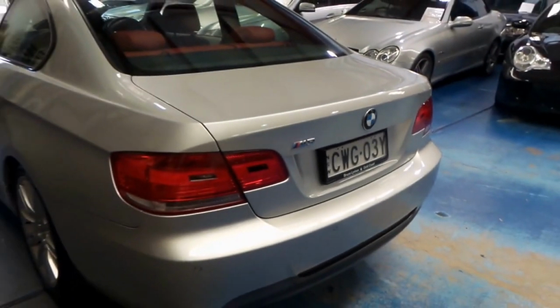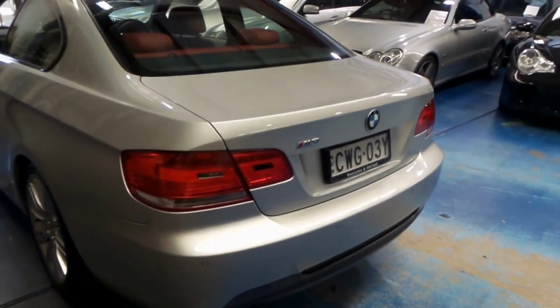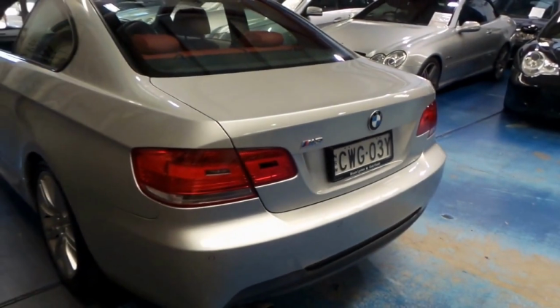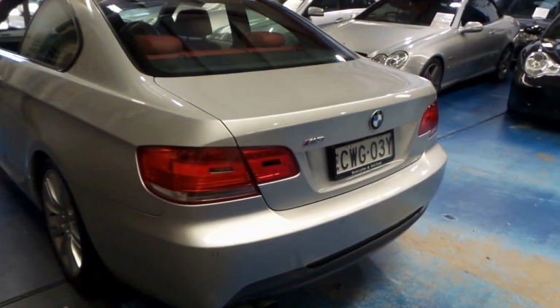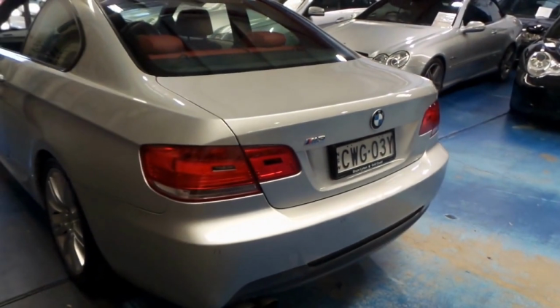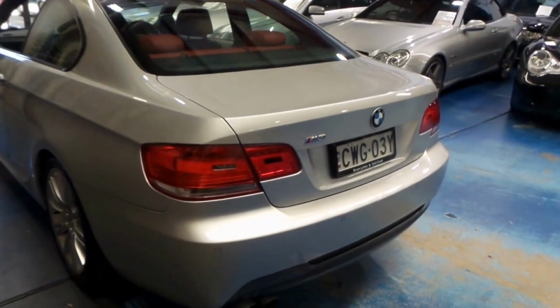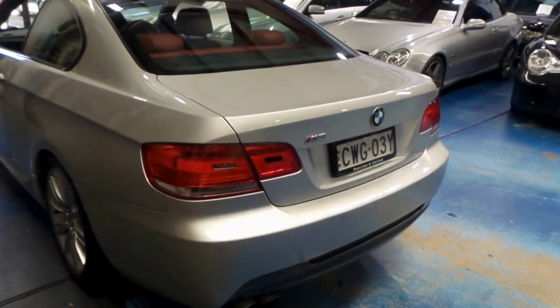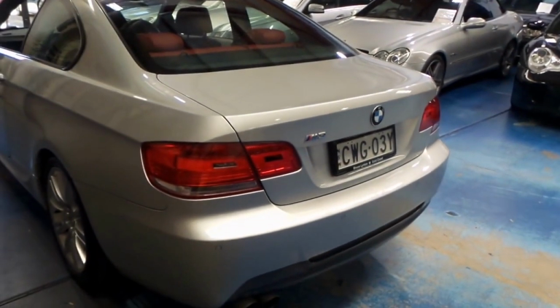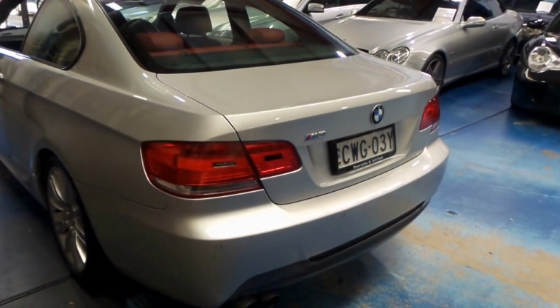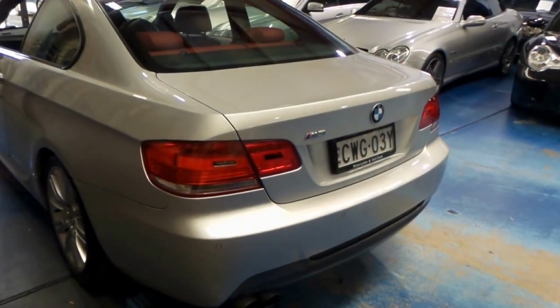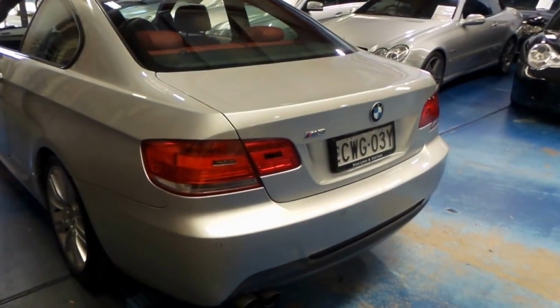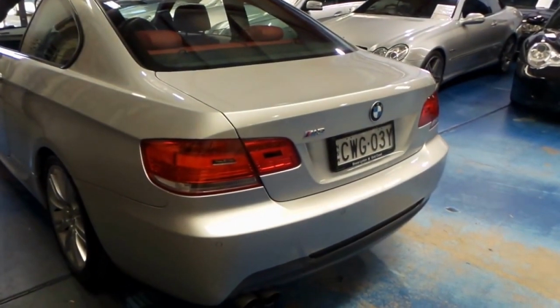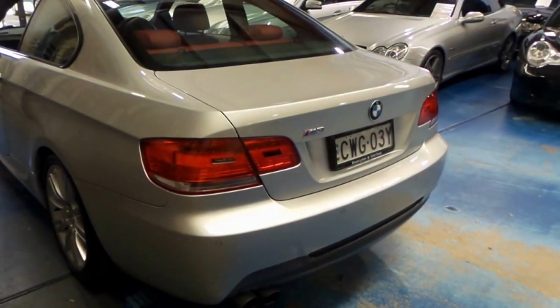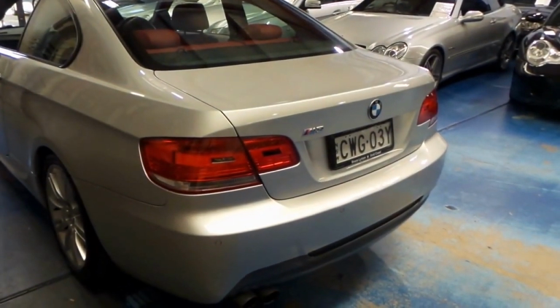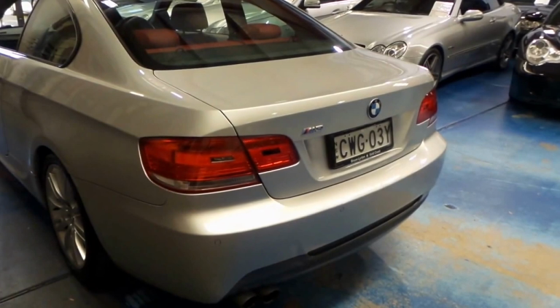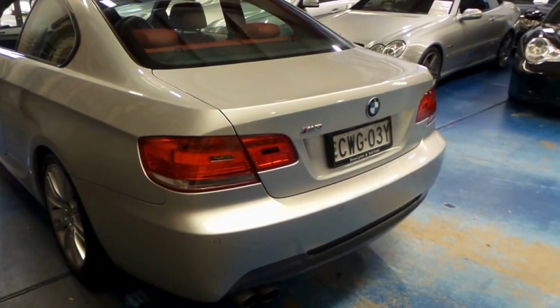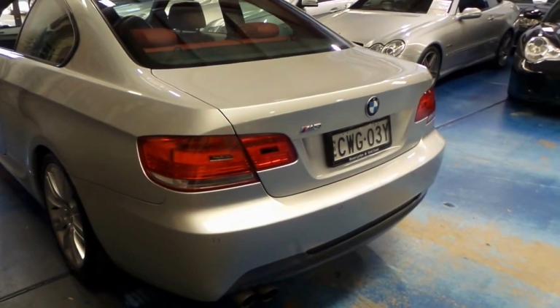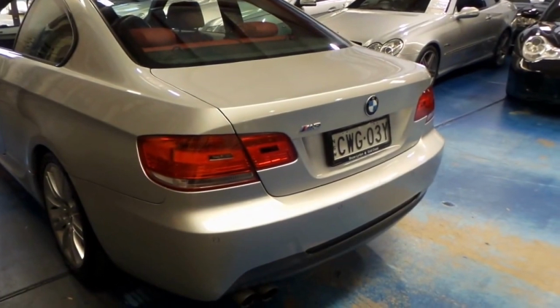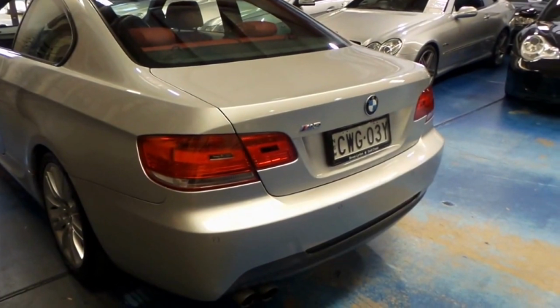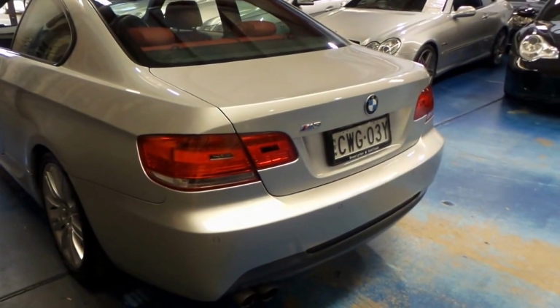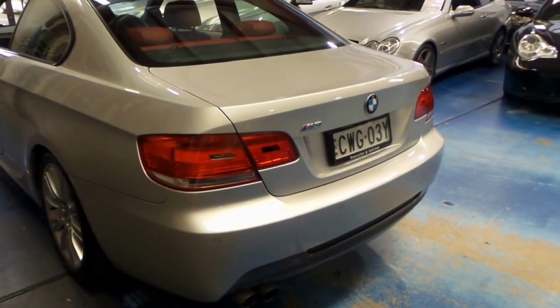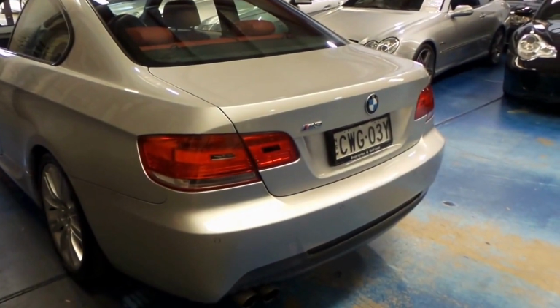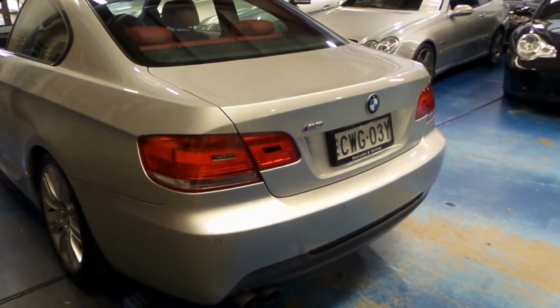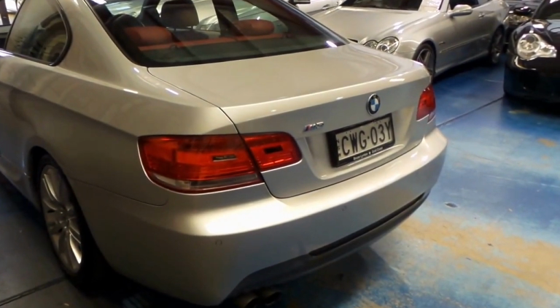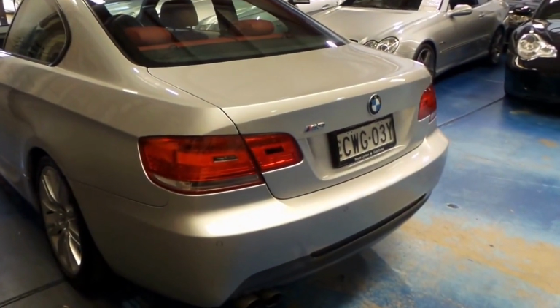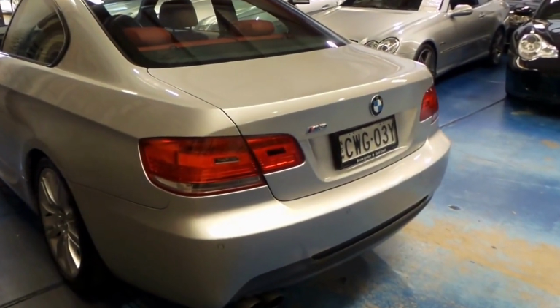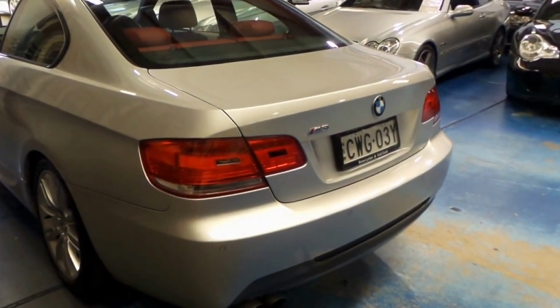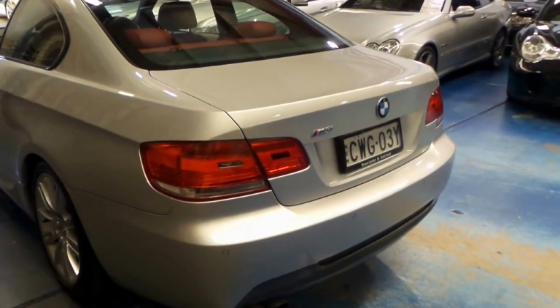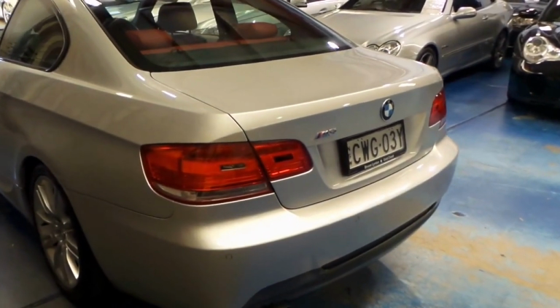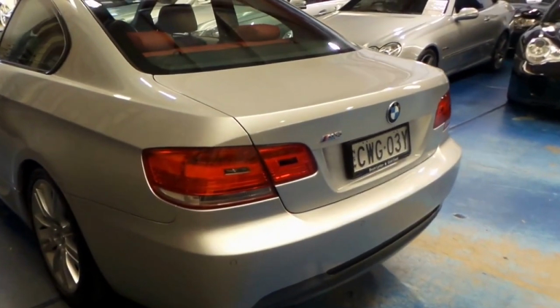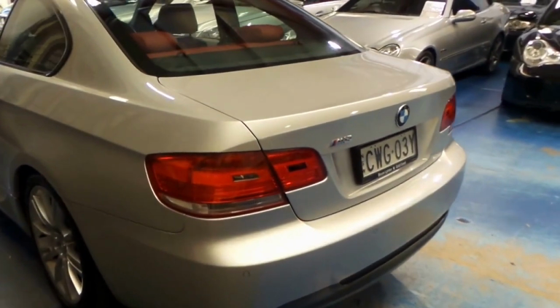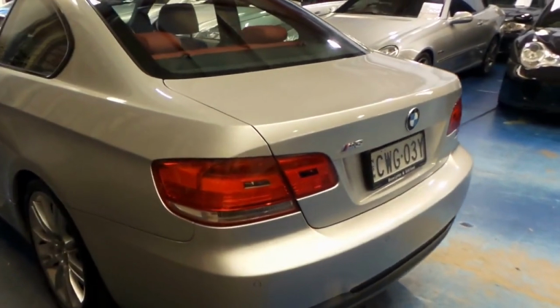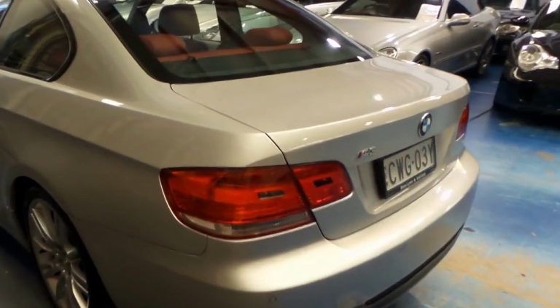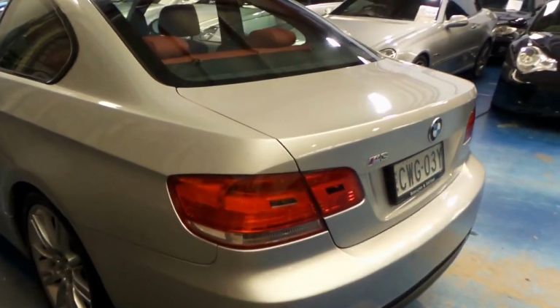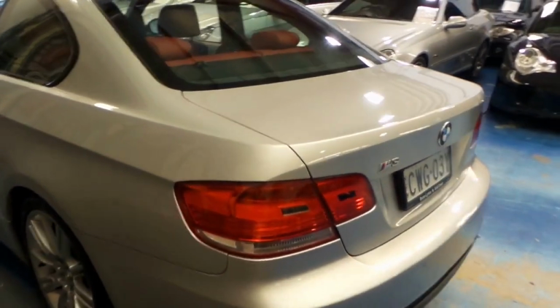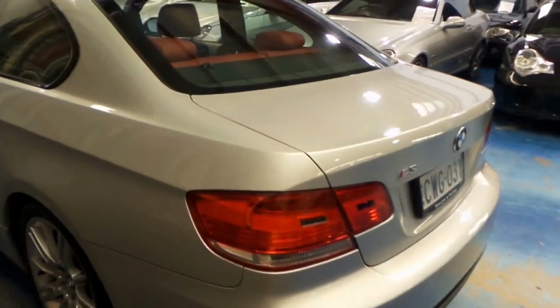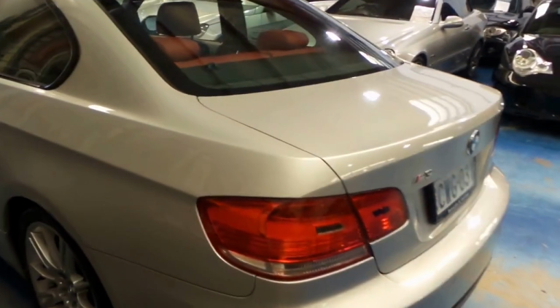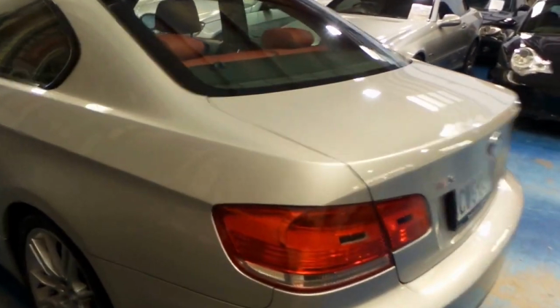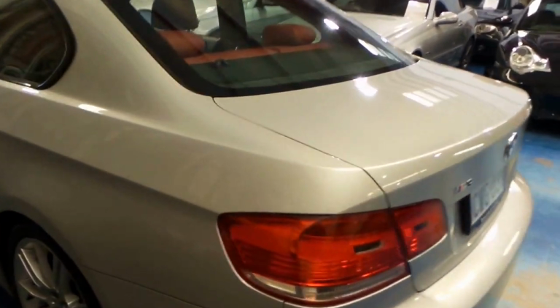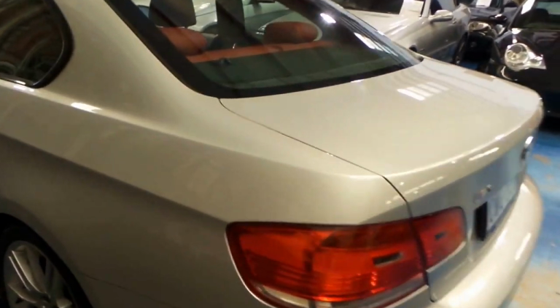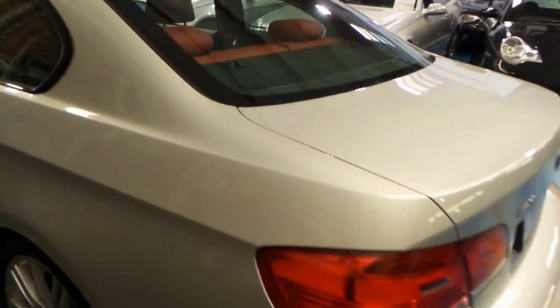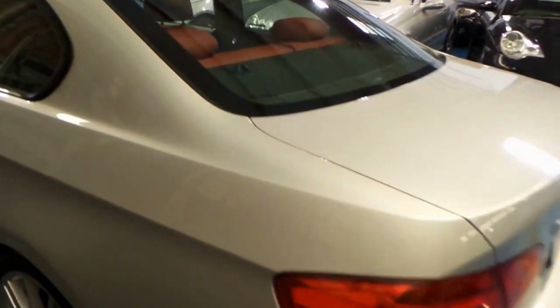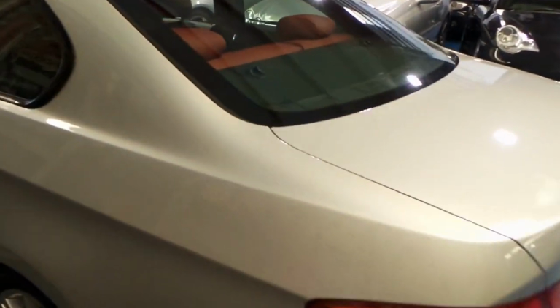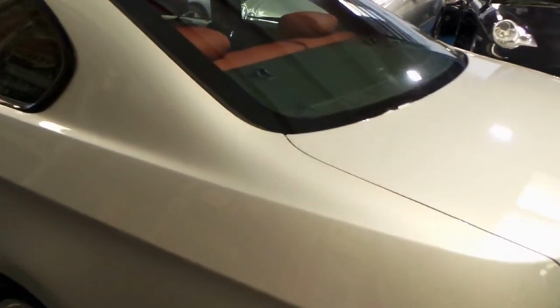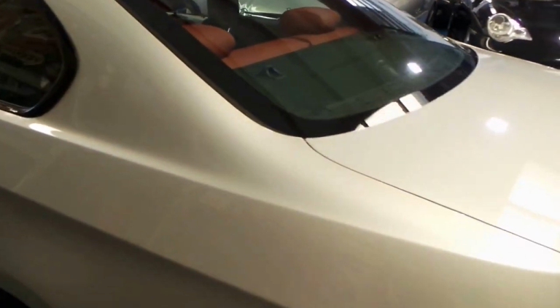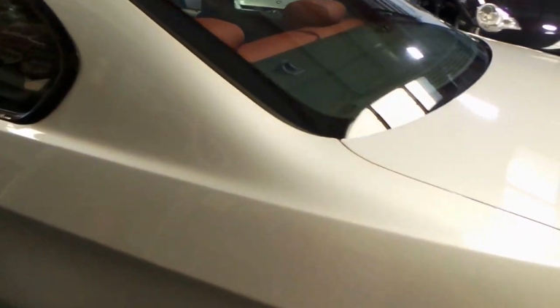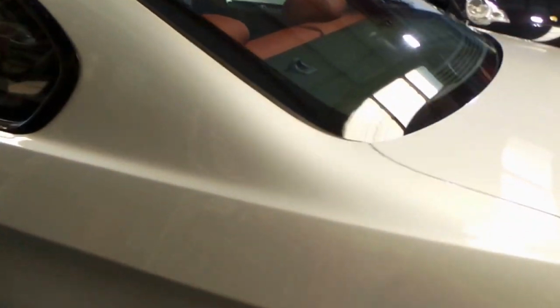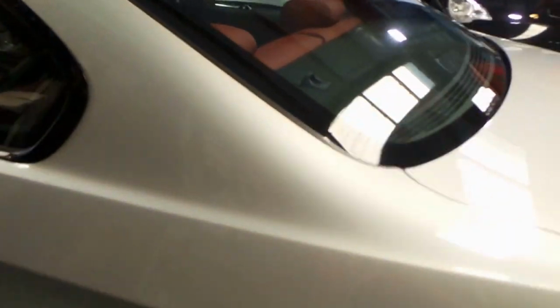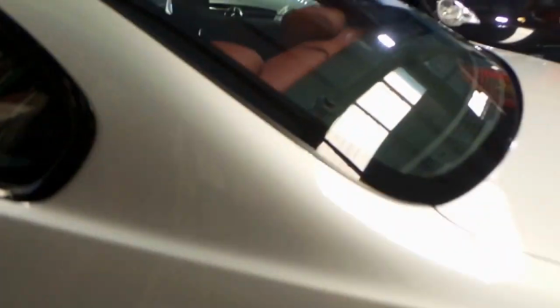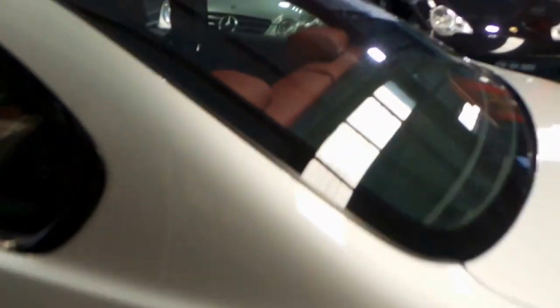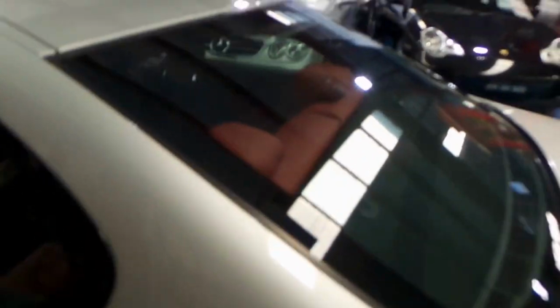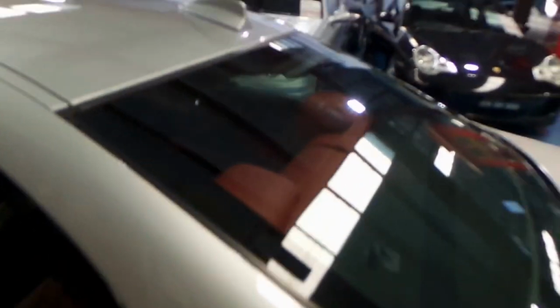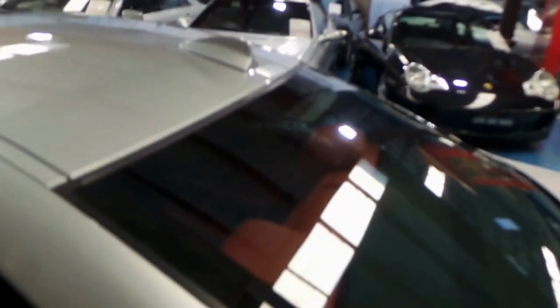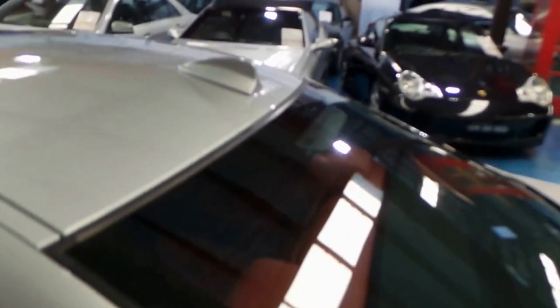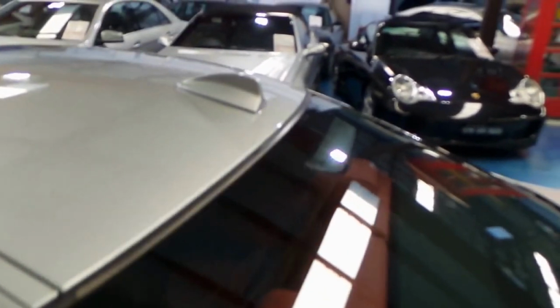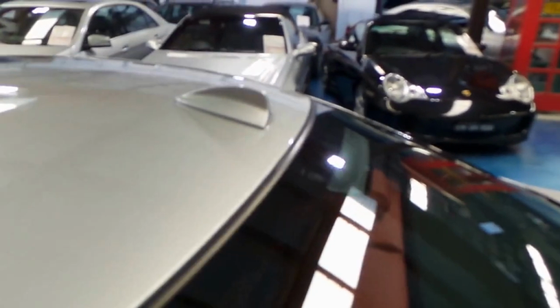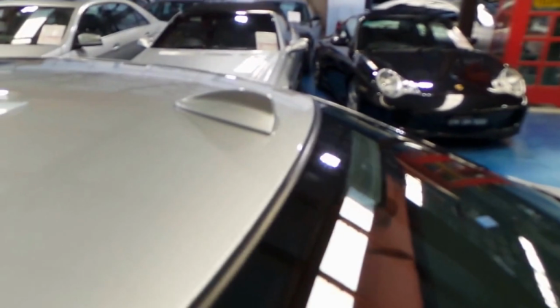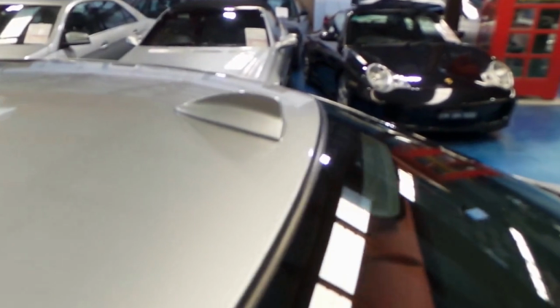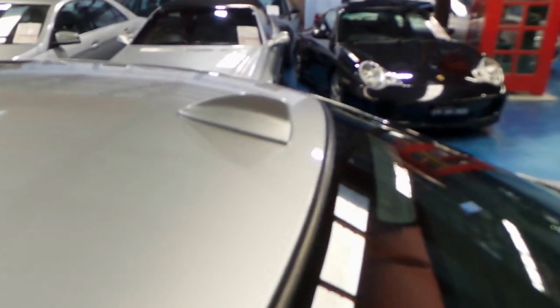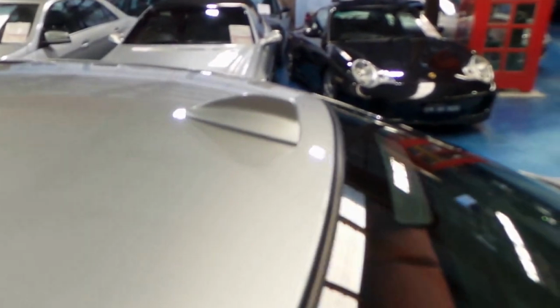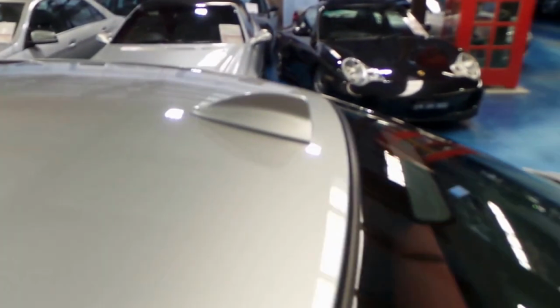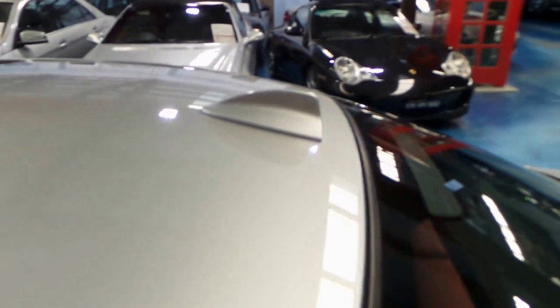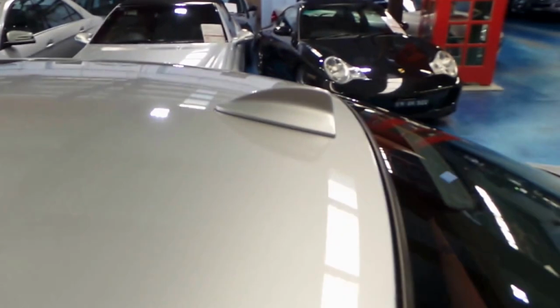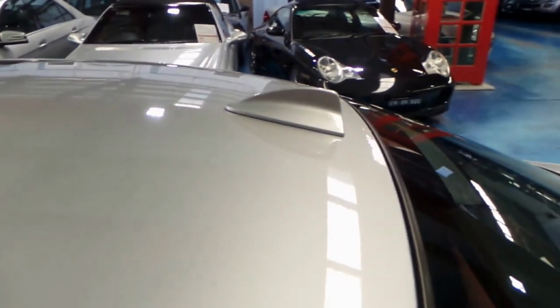So you've got your rear parking sensors there, as you'd expect. Digital radio aerial up there.